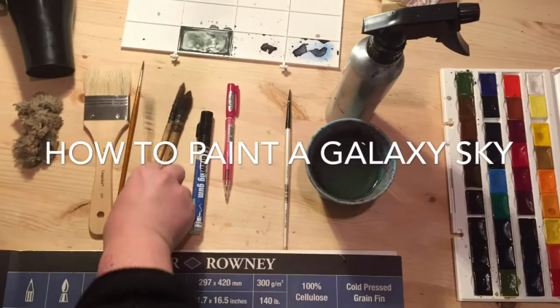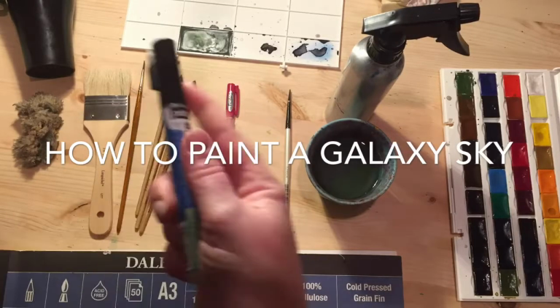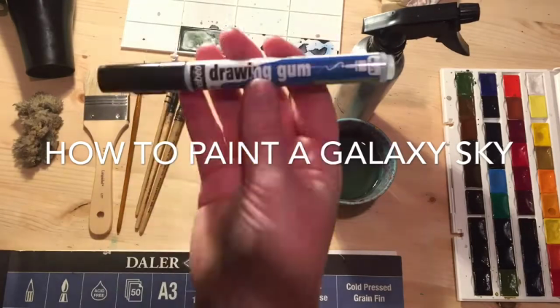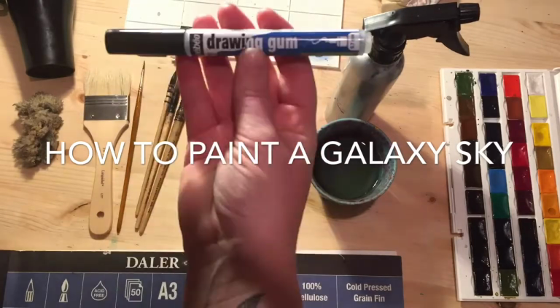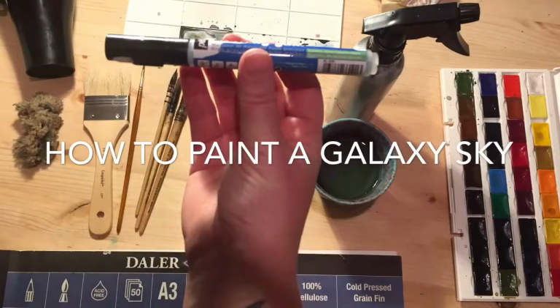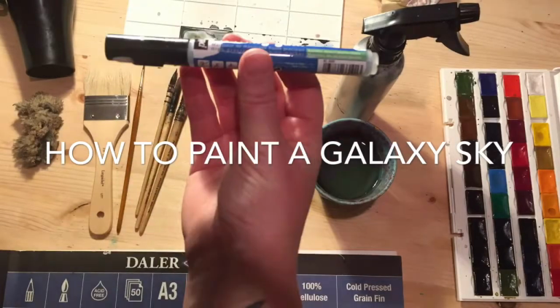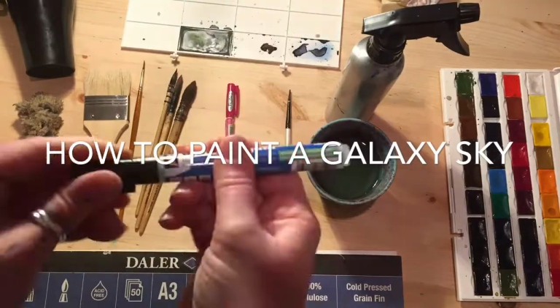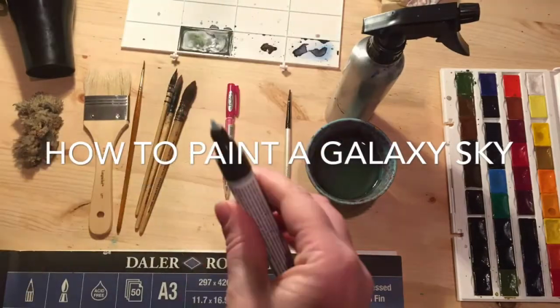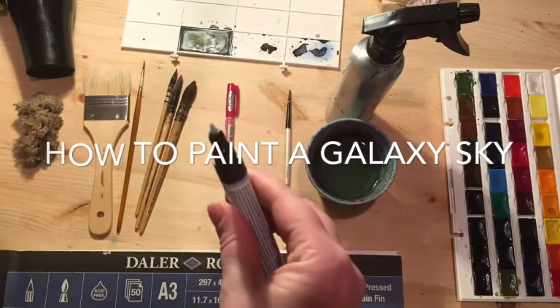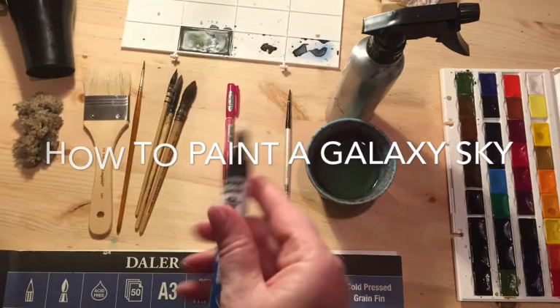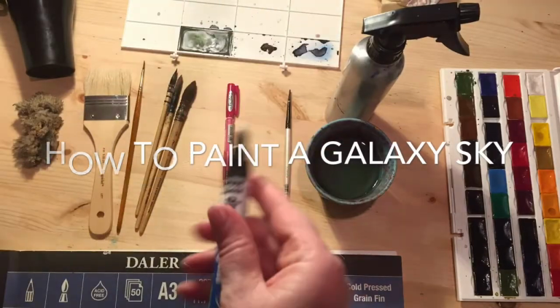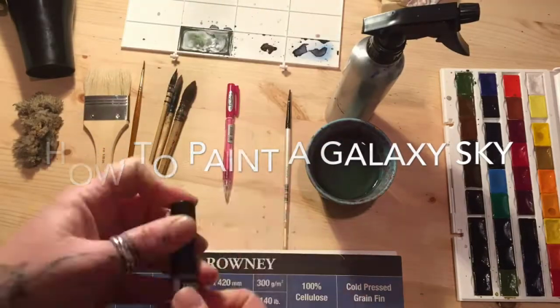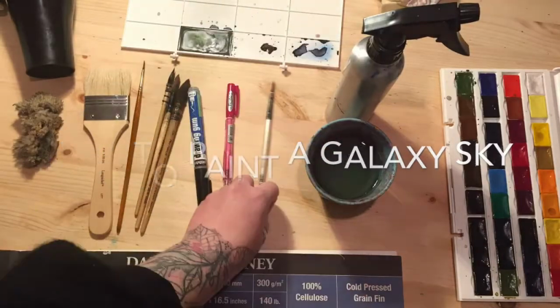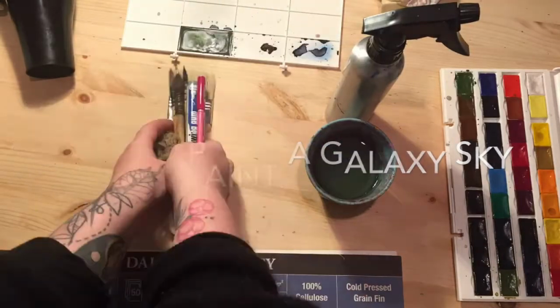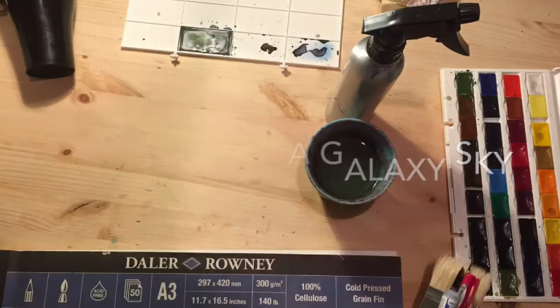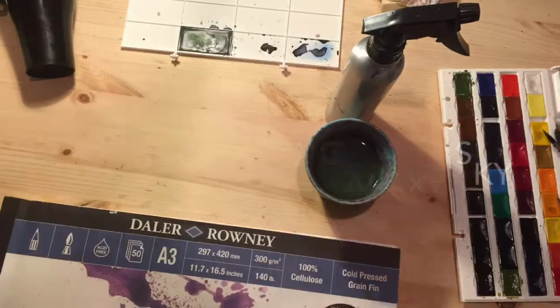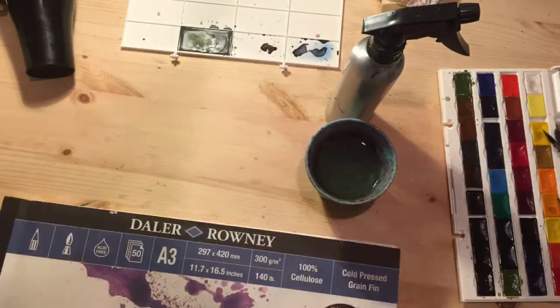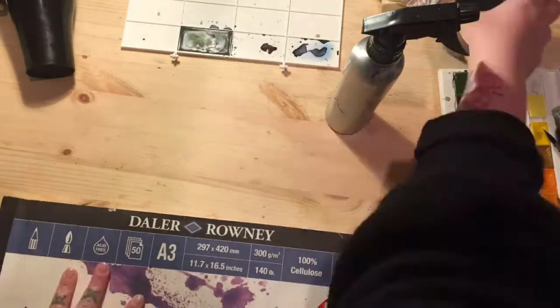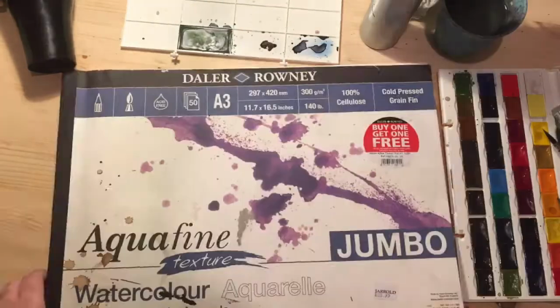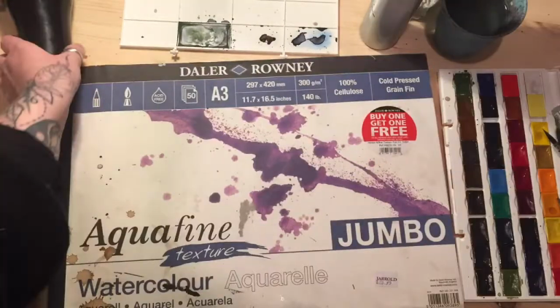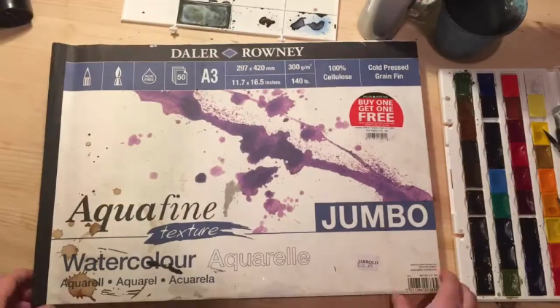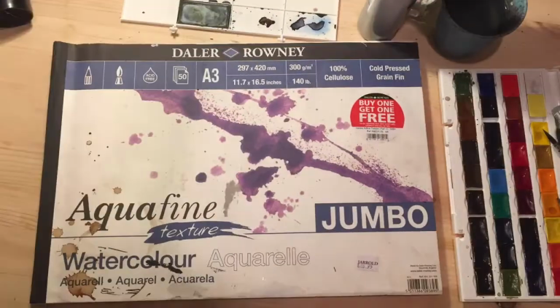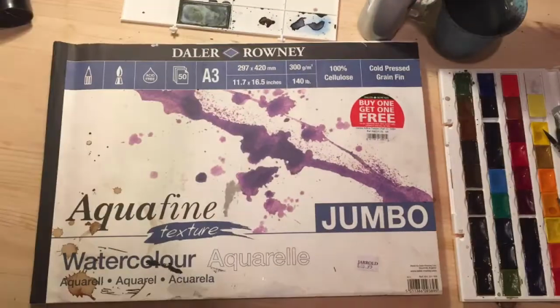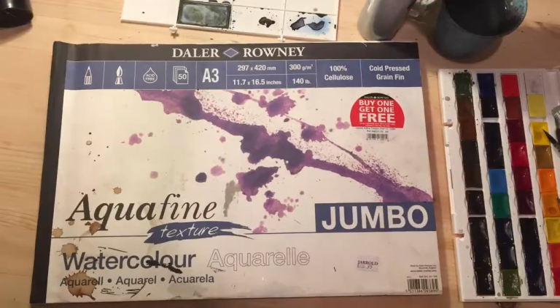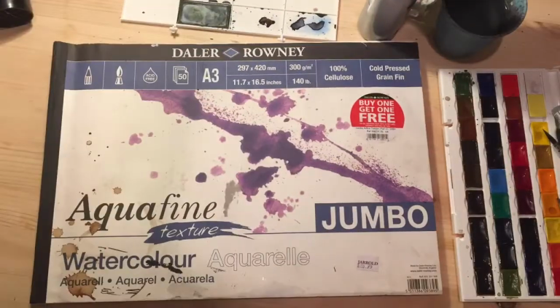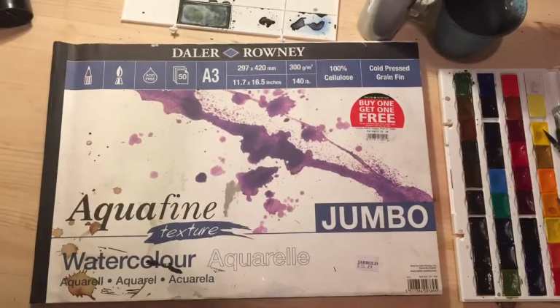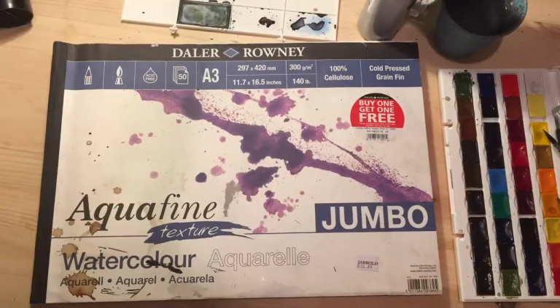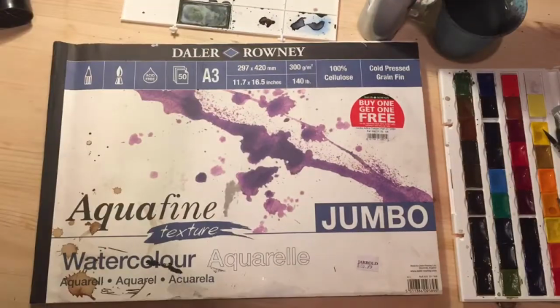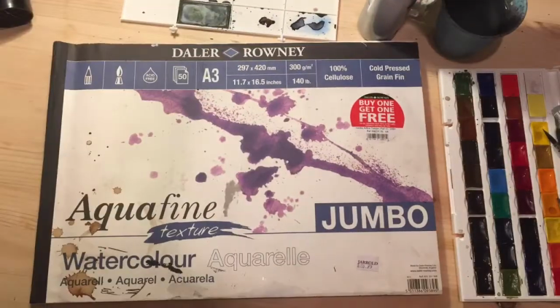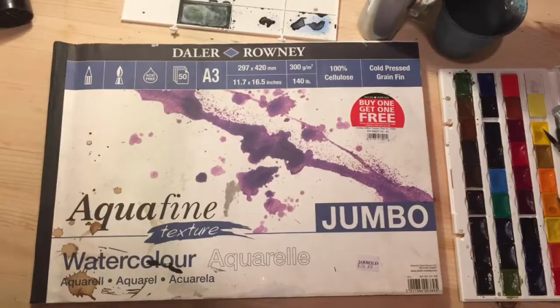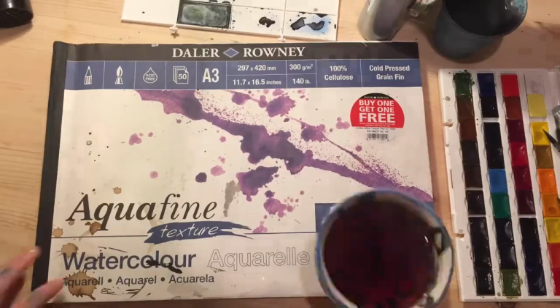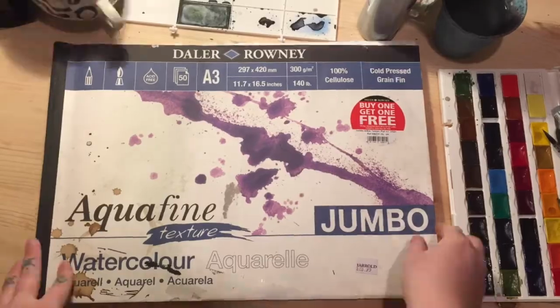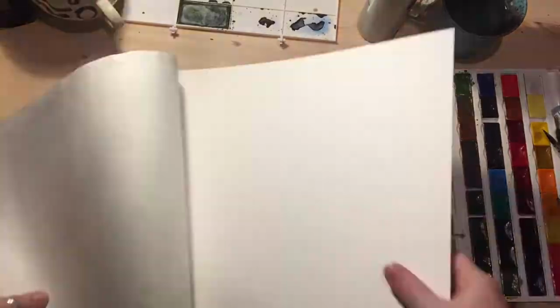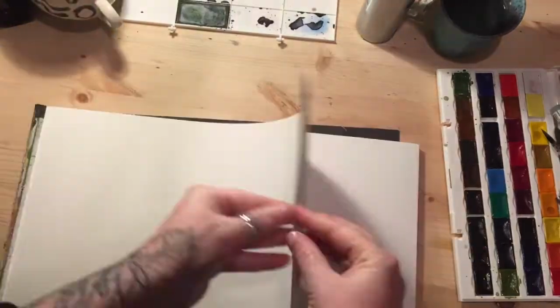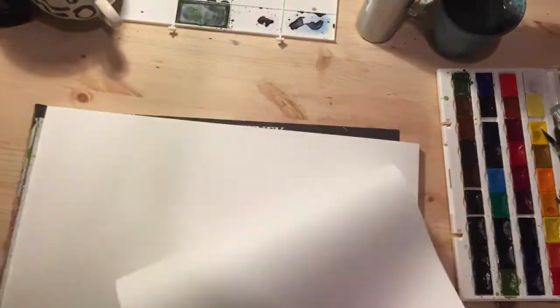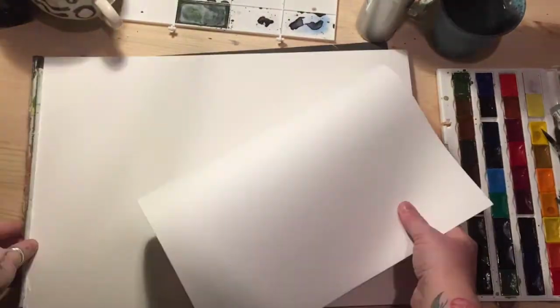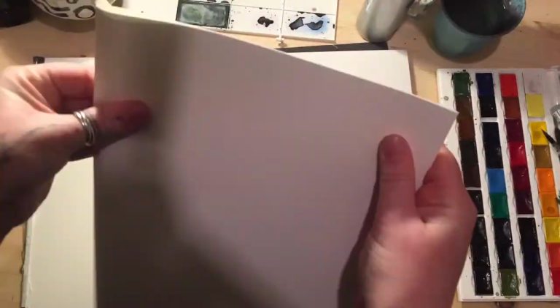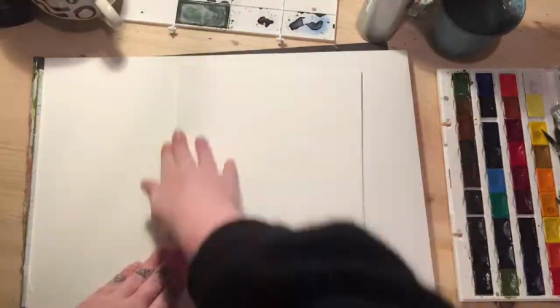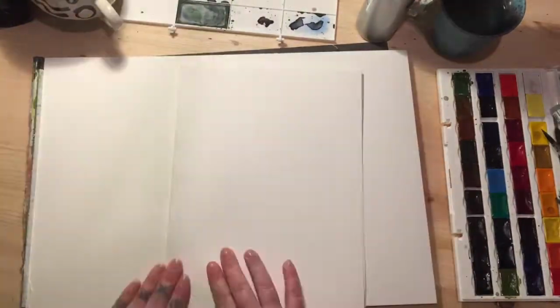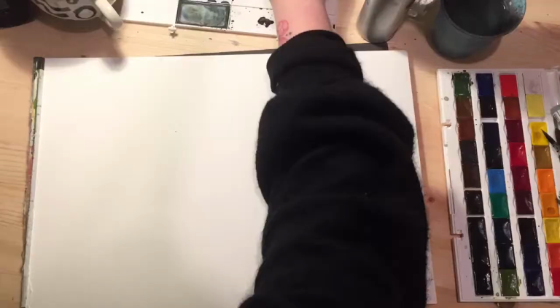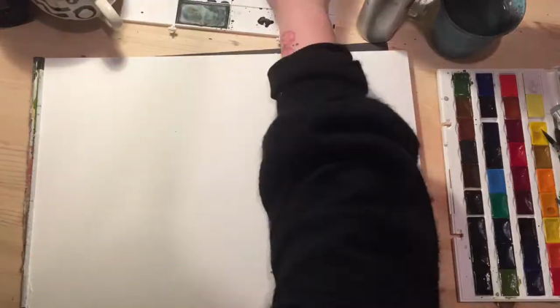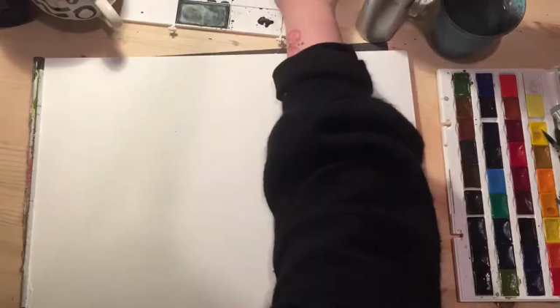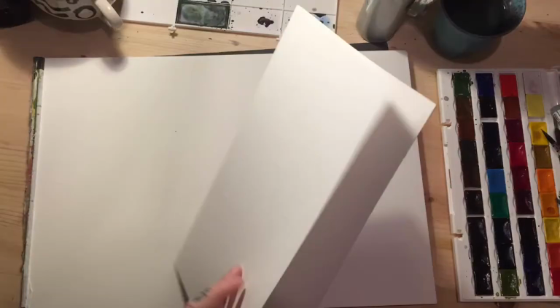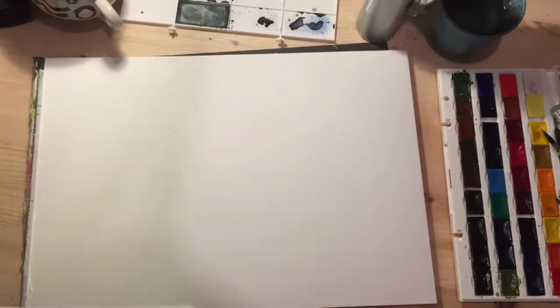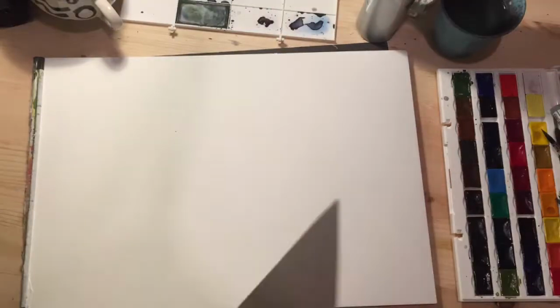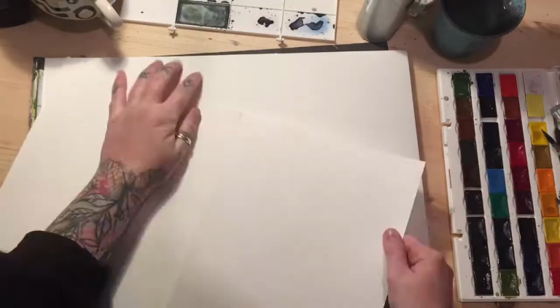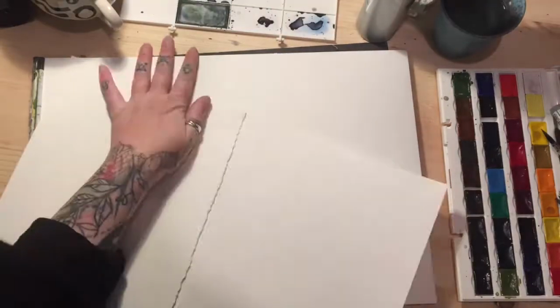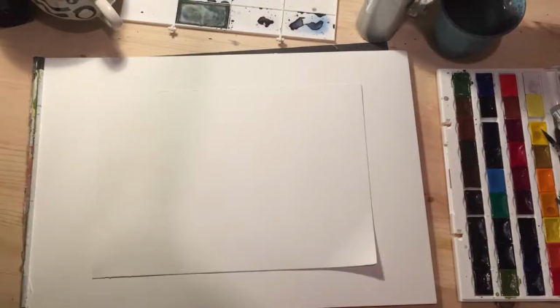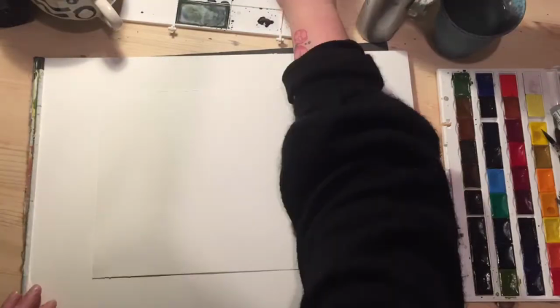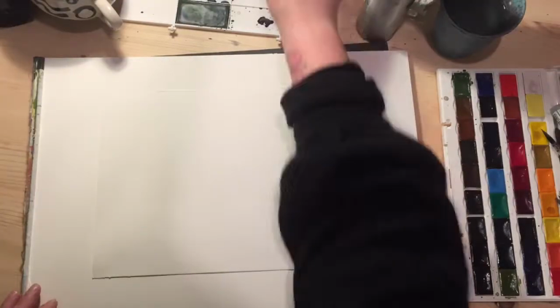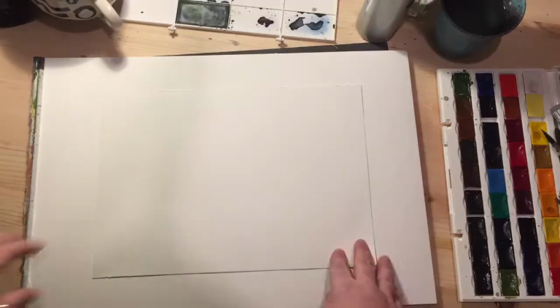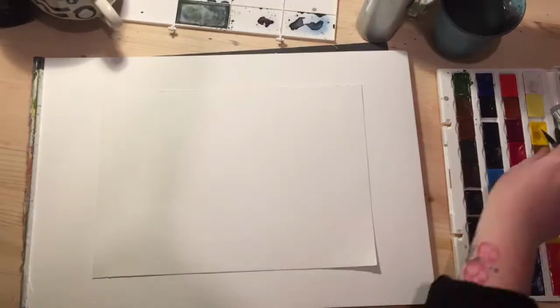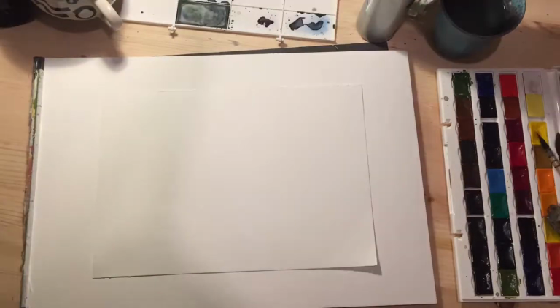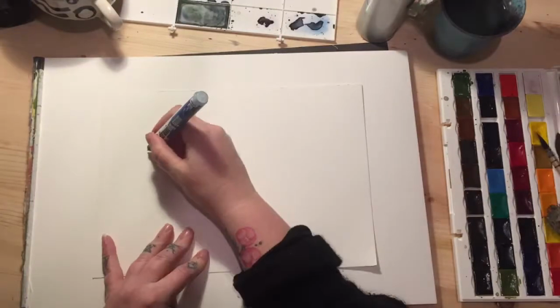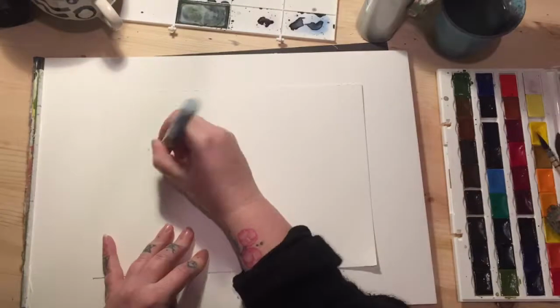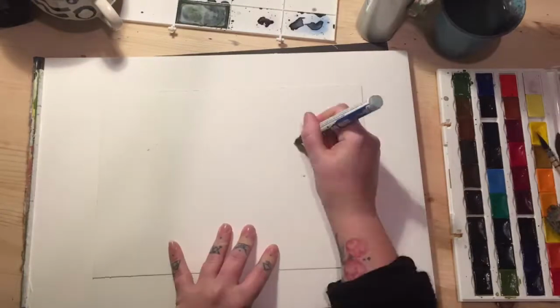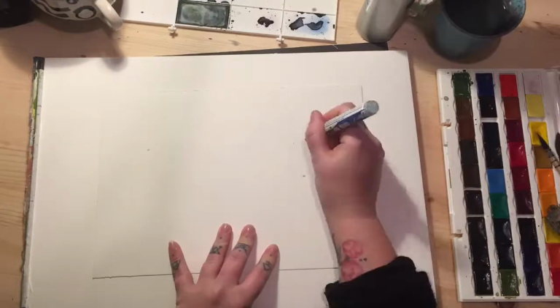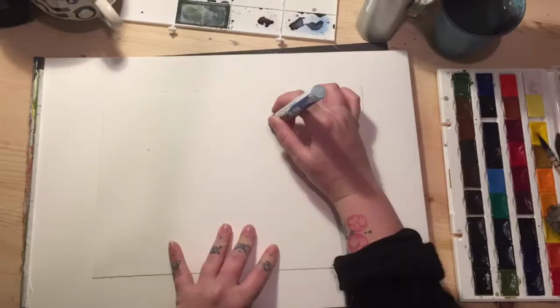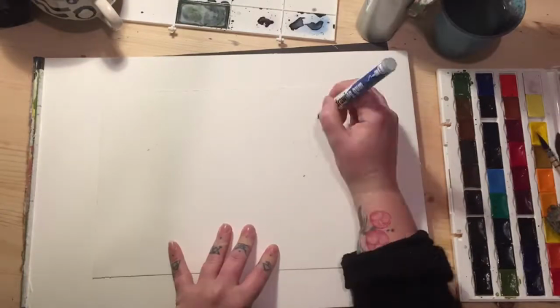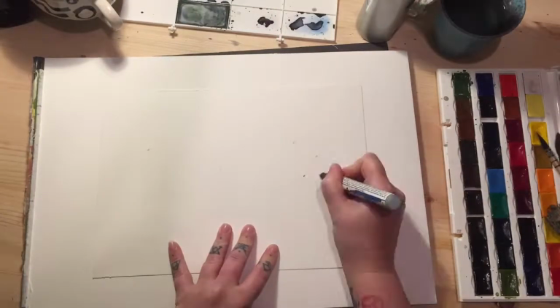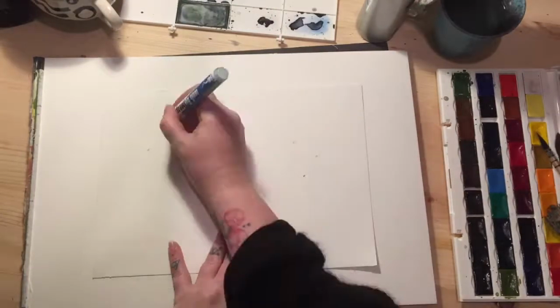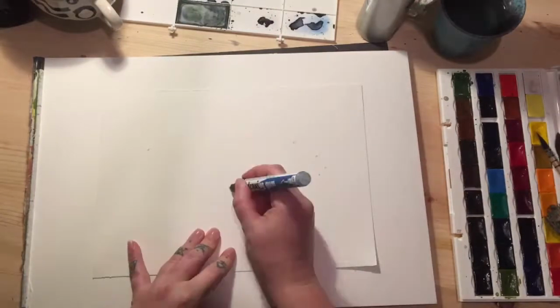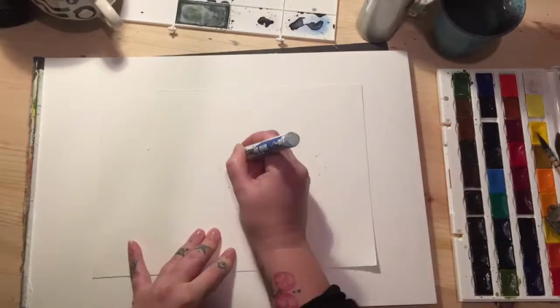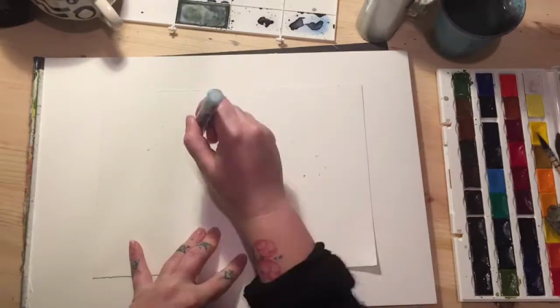So this is a little tutorial on how to paint a little galaxy theme. I'll list all the equipment used in the comment box below.